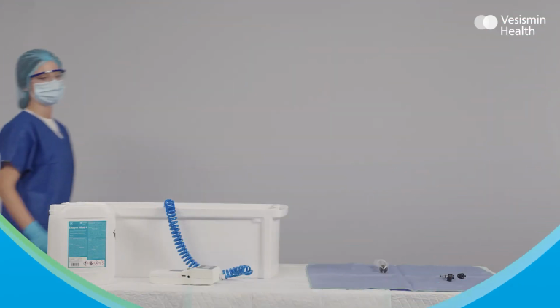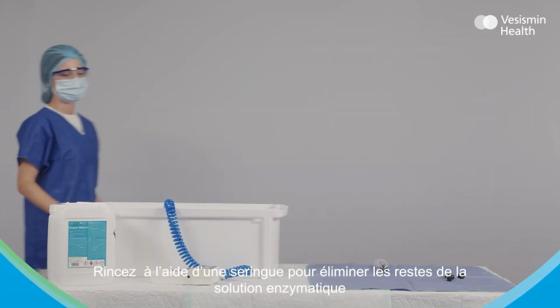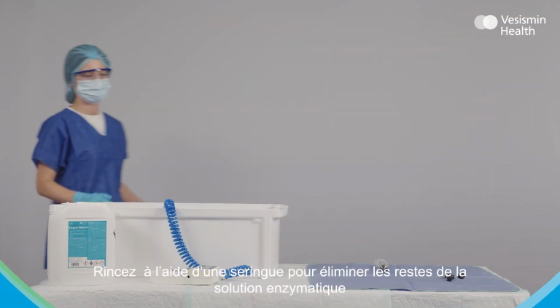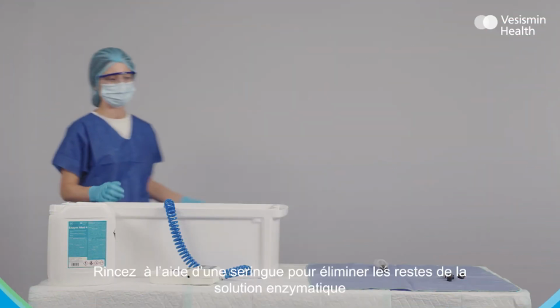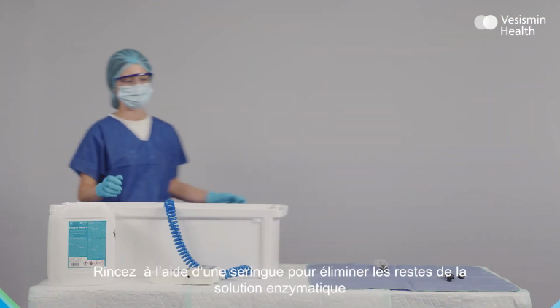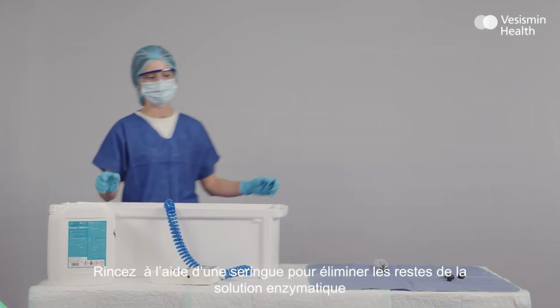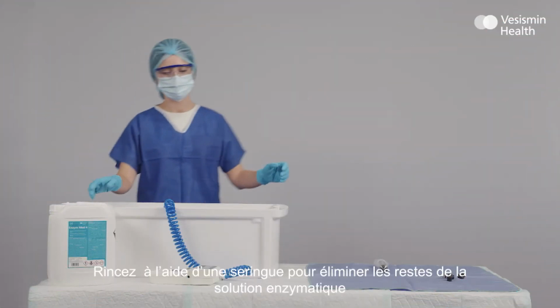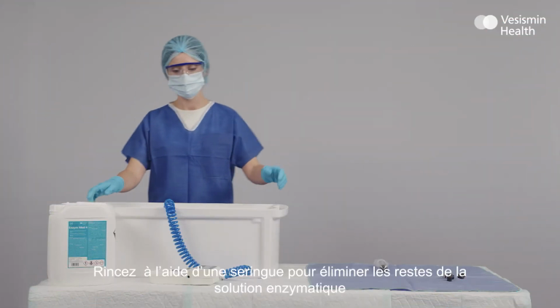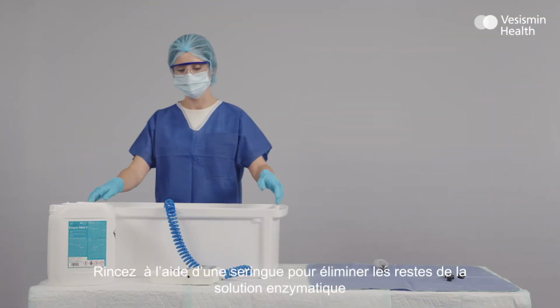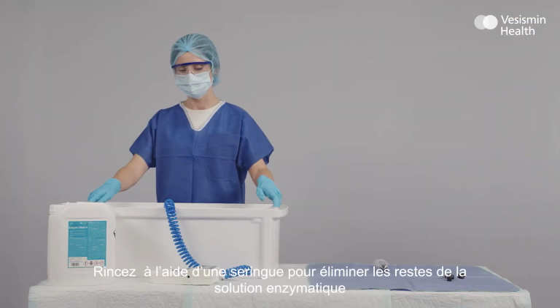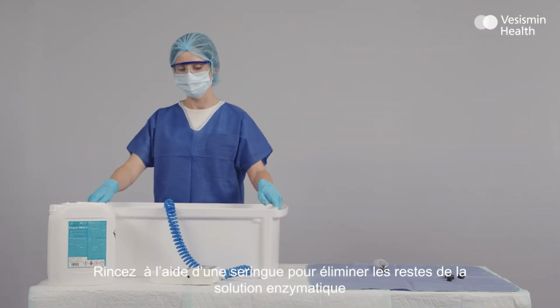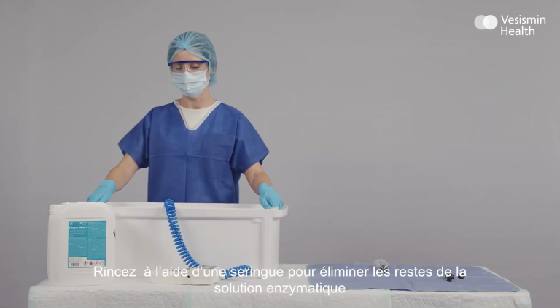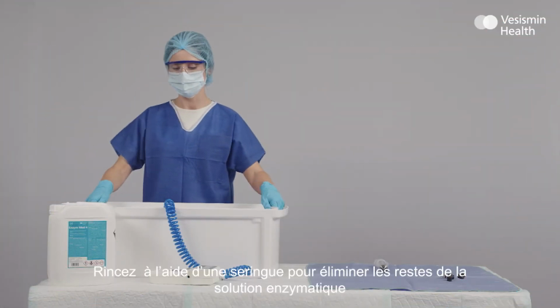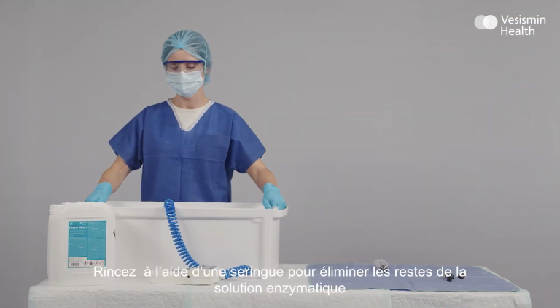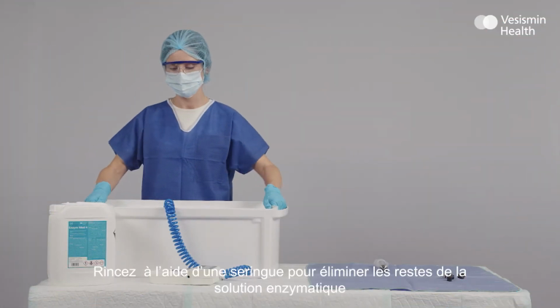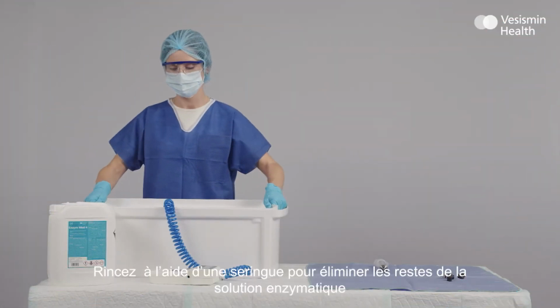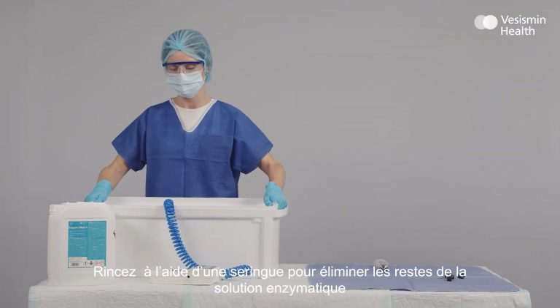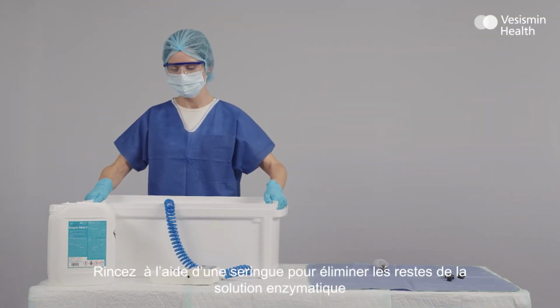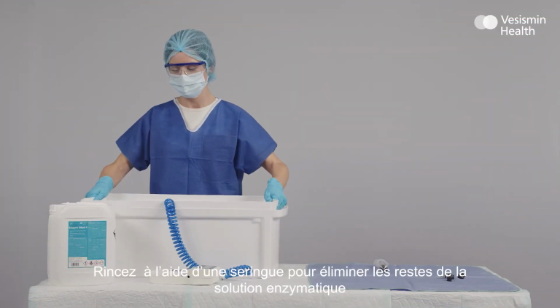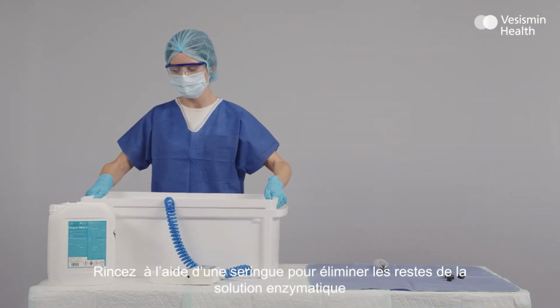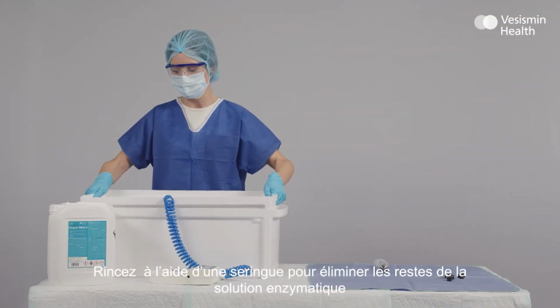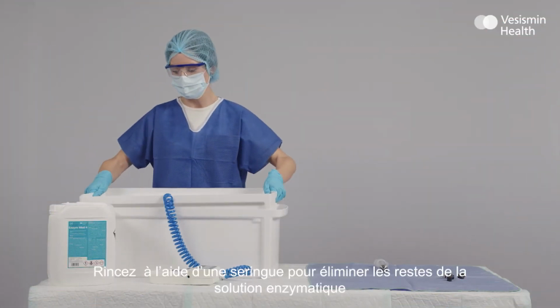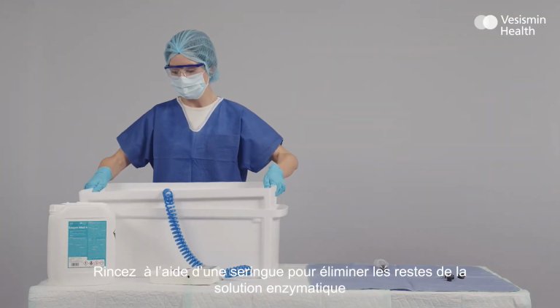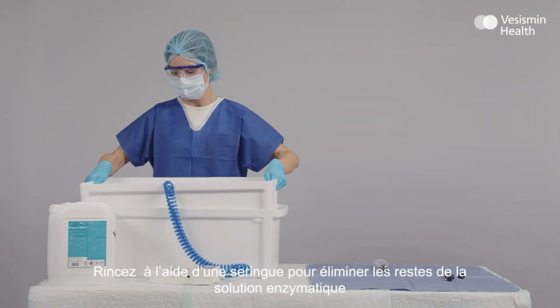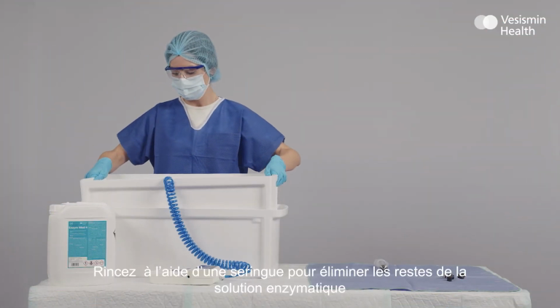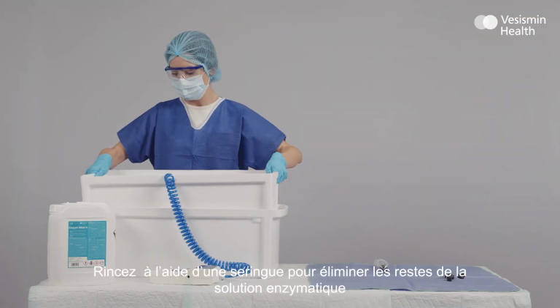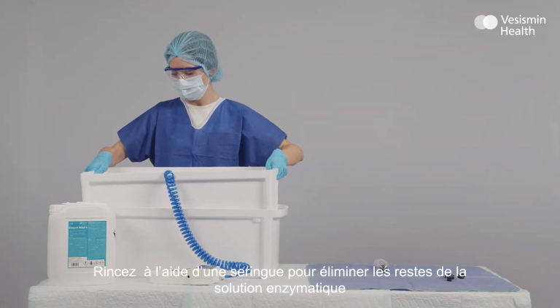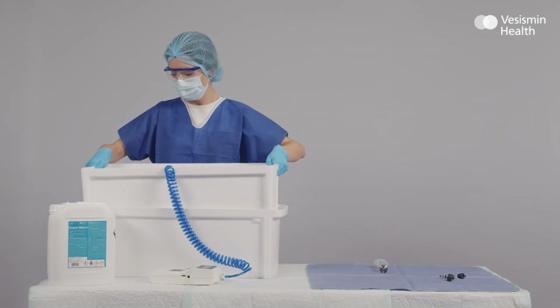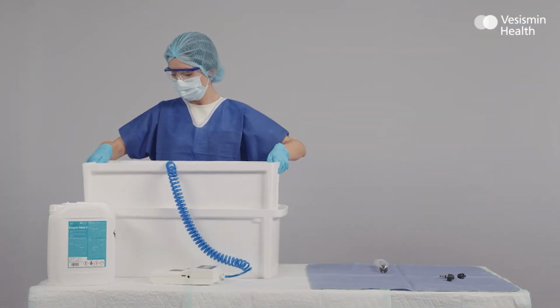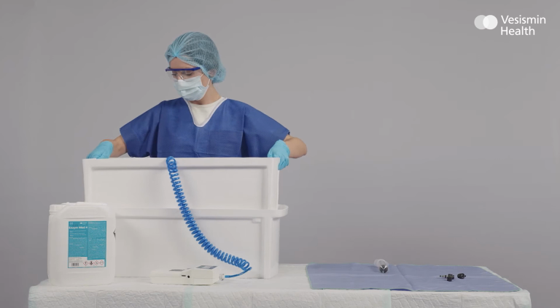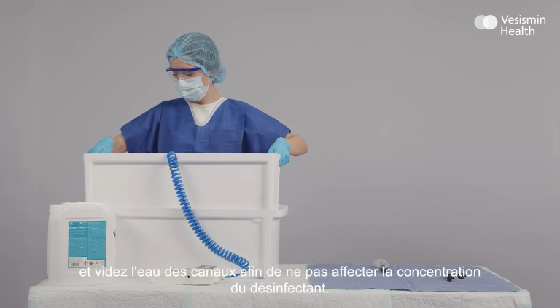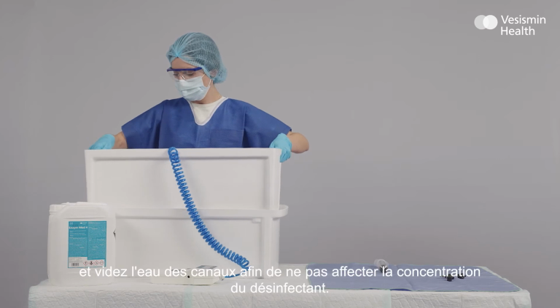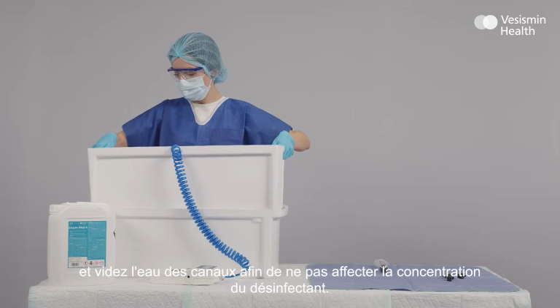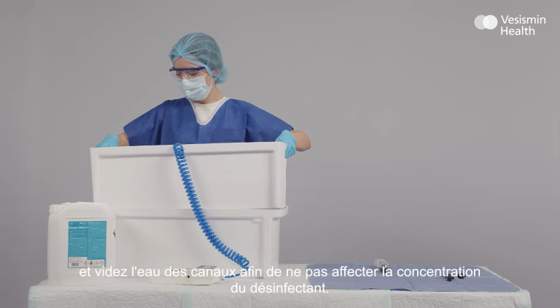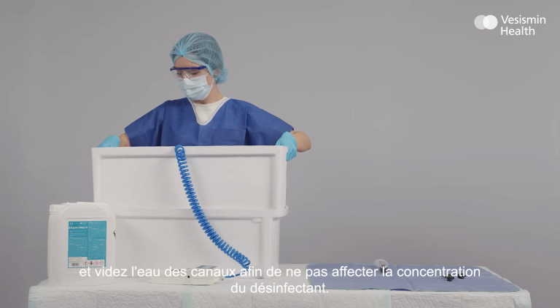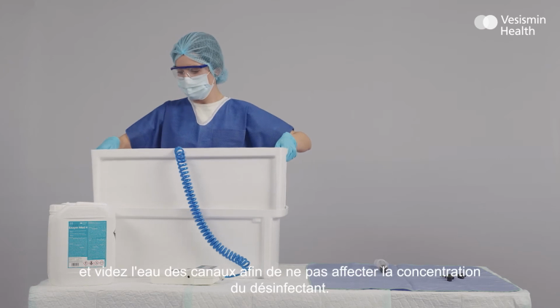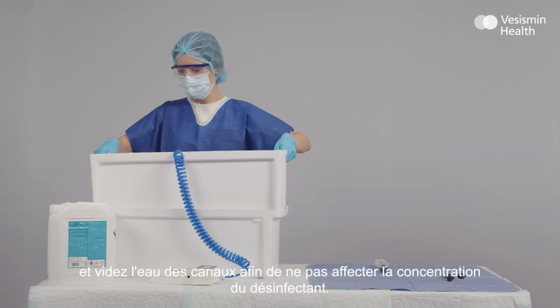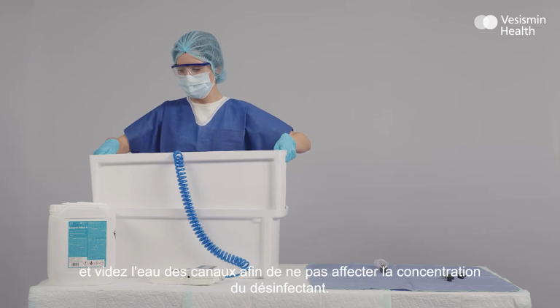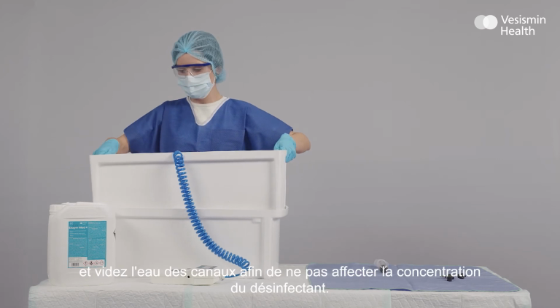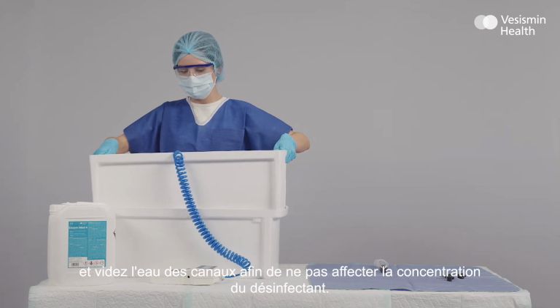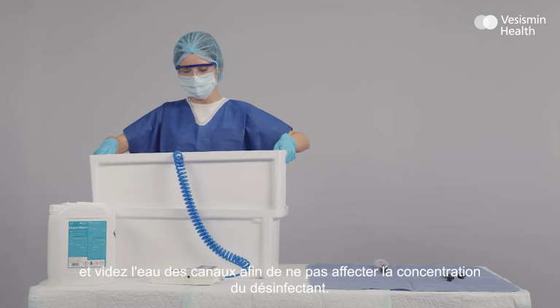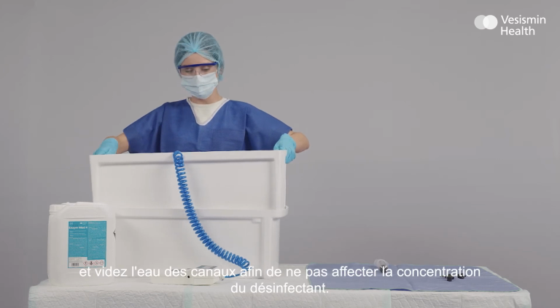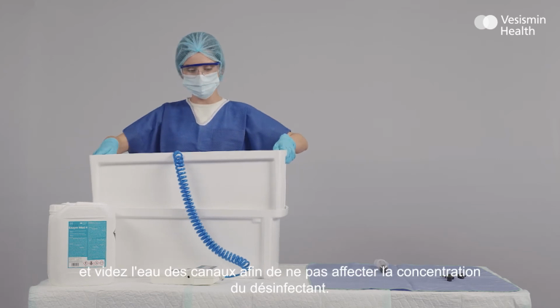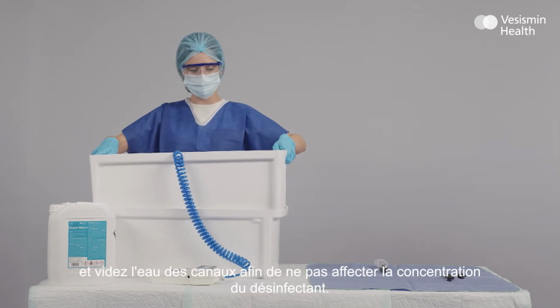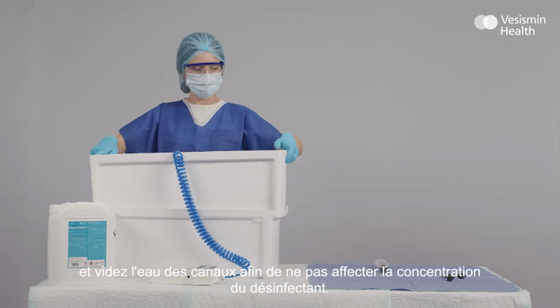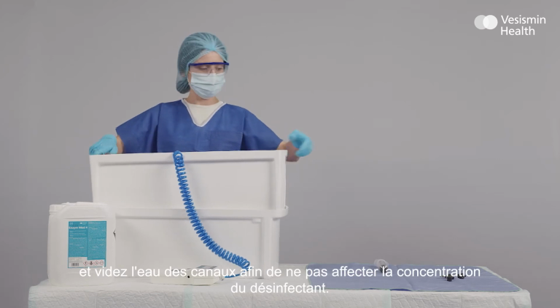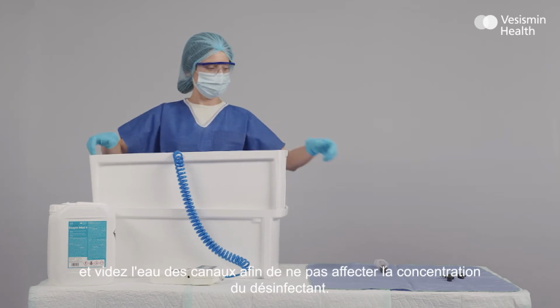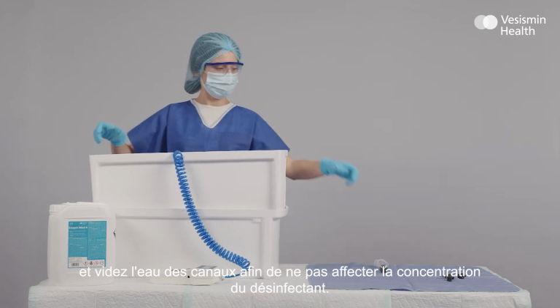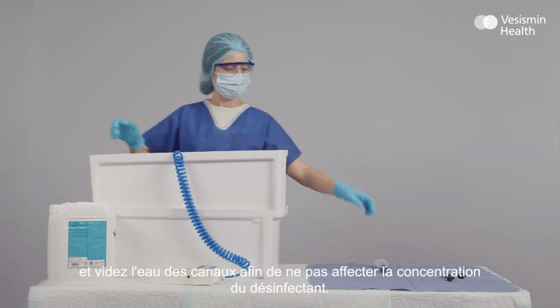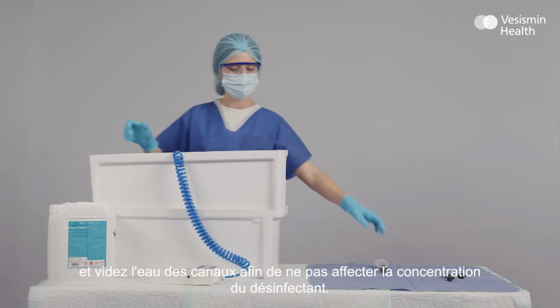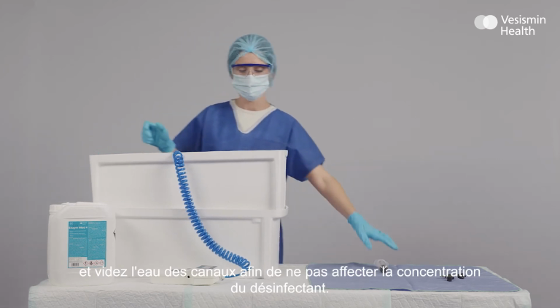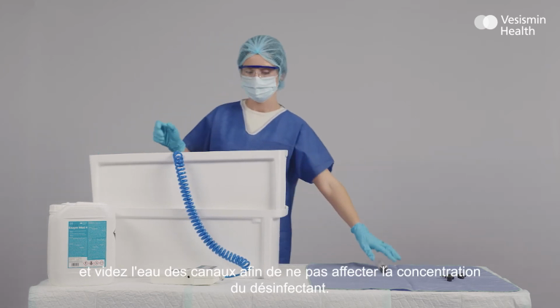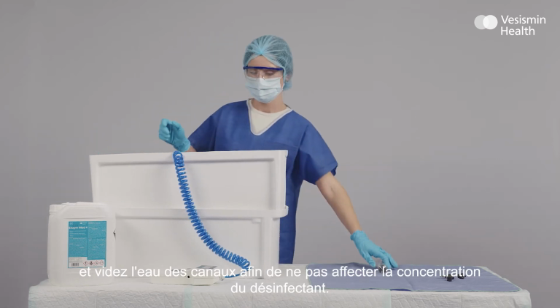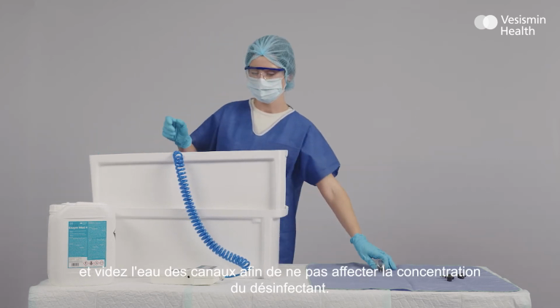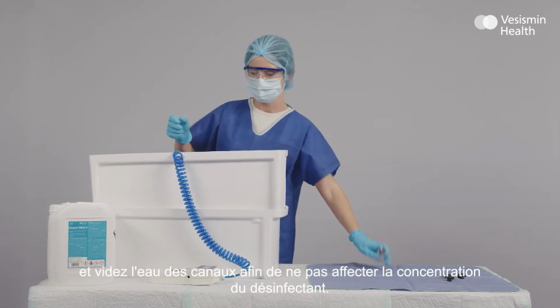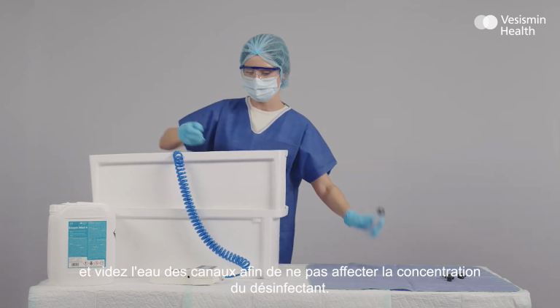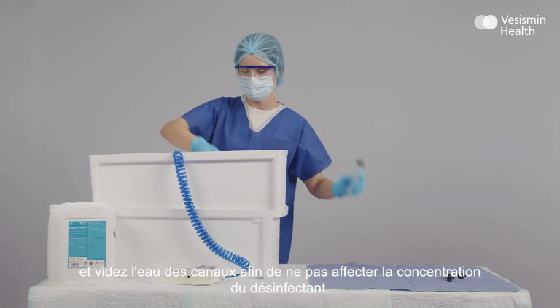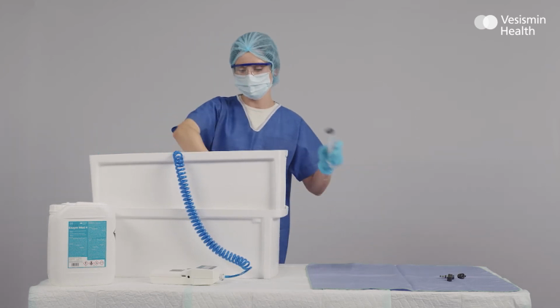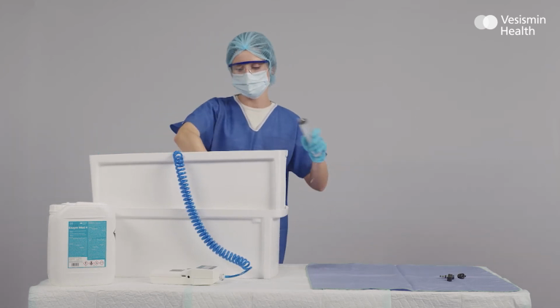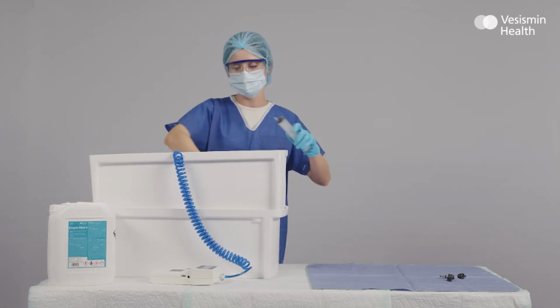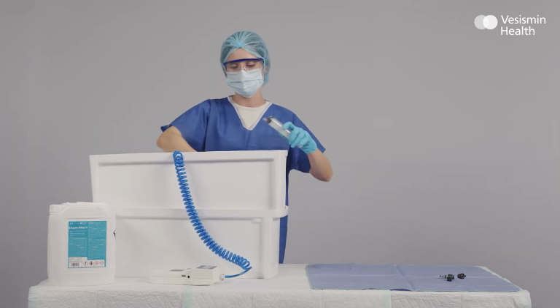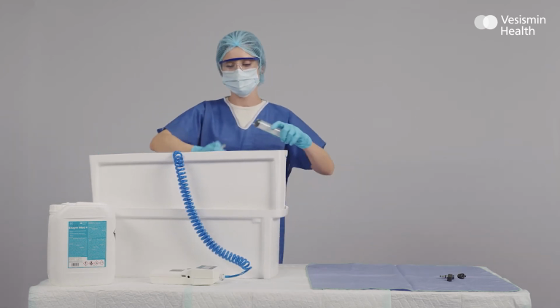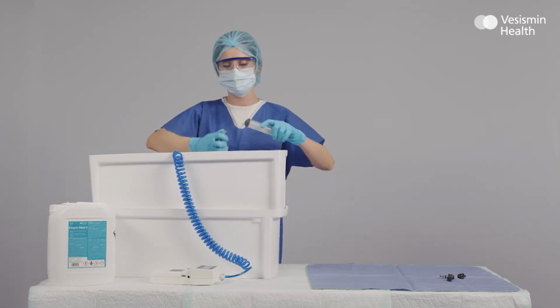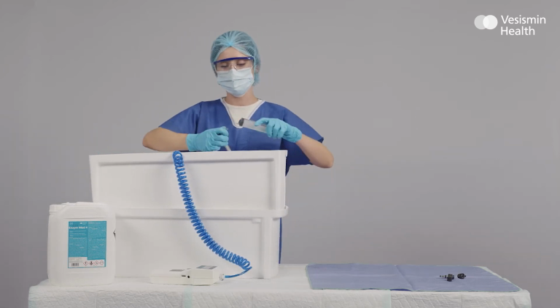Rinsing removes the remains of enzymatic solution. Residue water is then flushed from channels to avoid diluting the disinfectant.